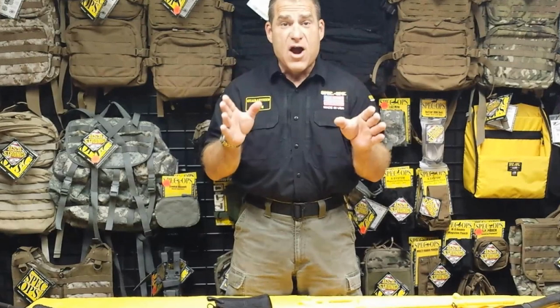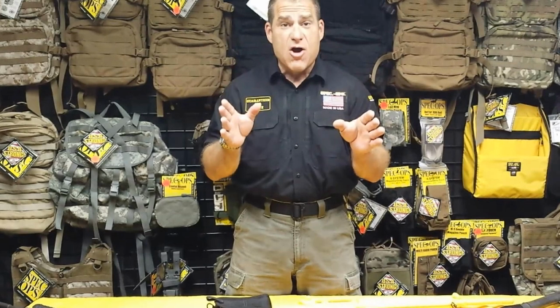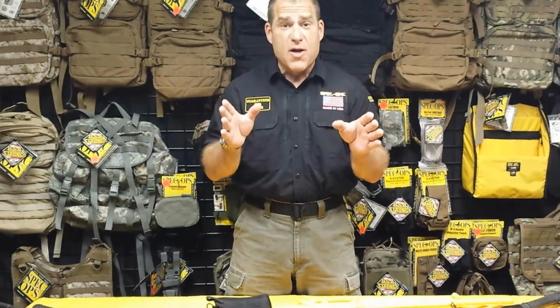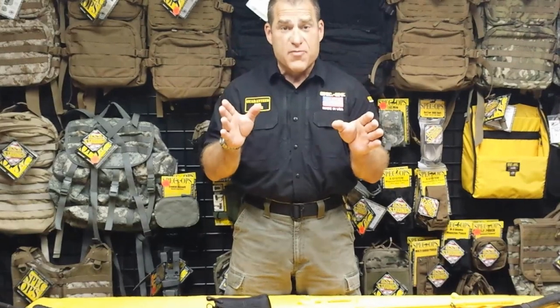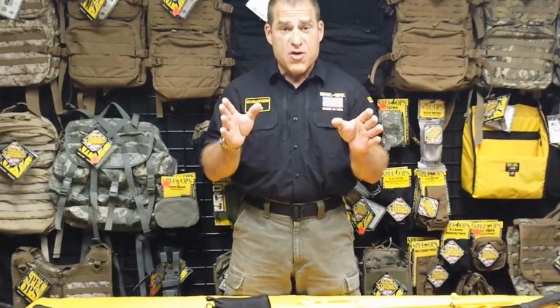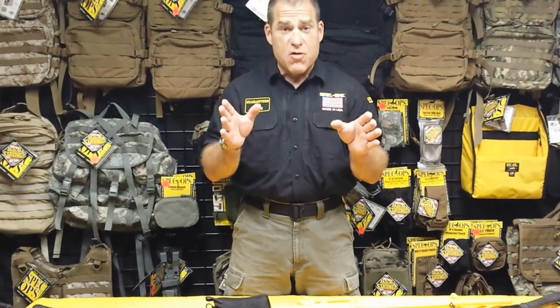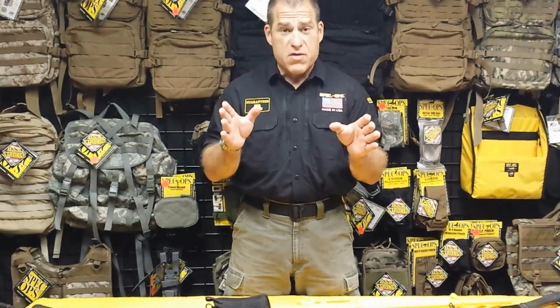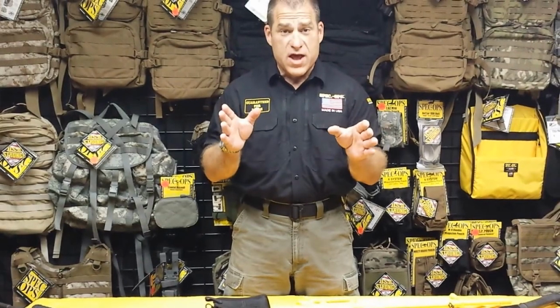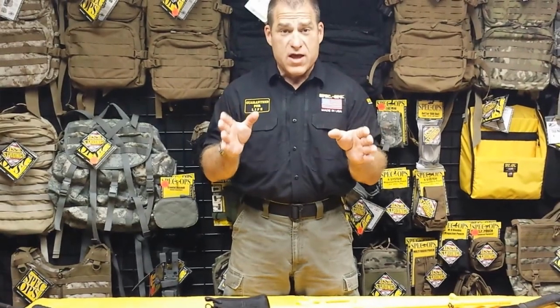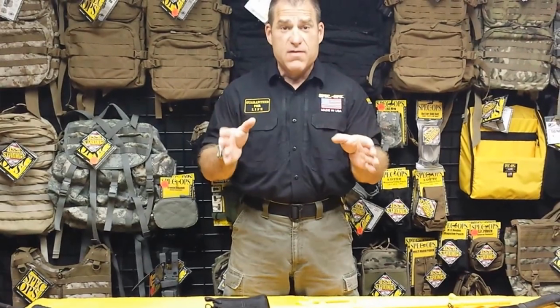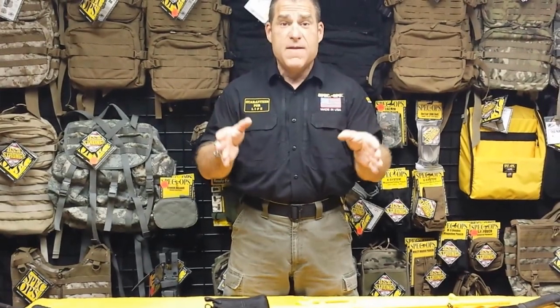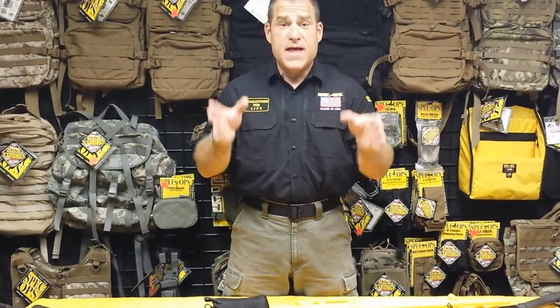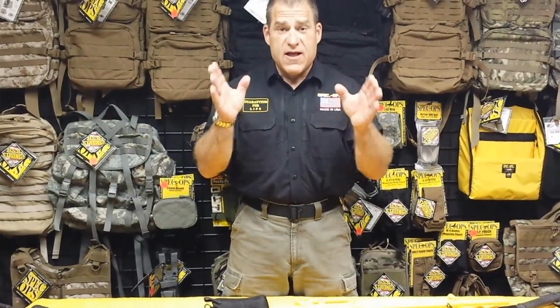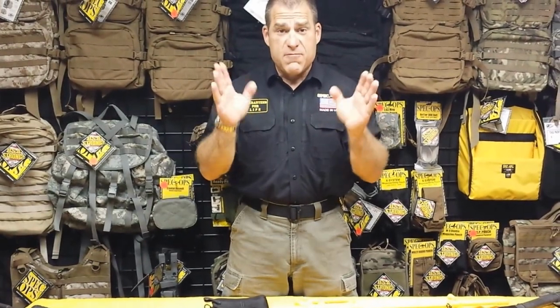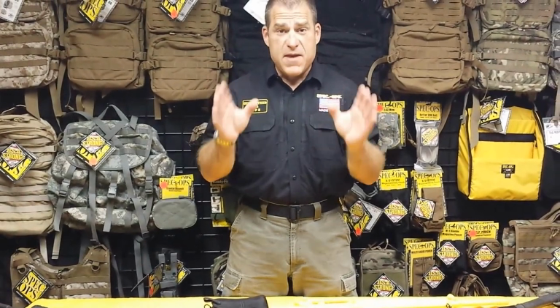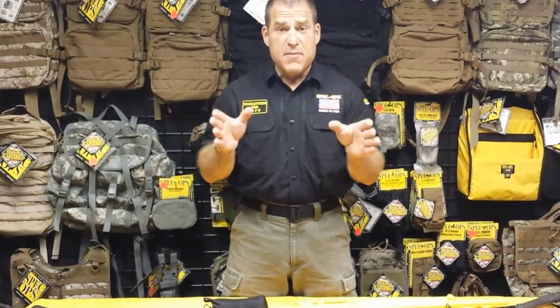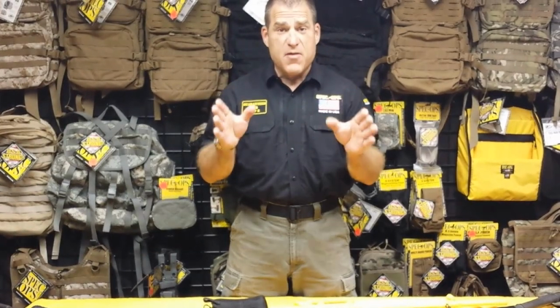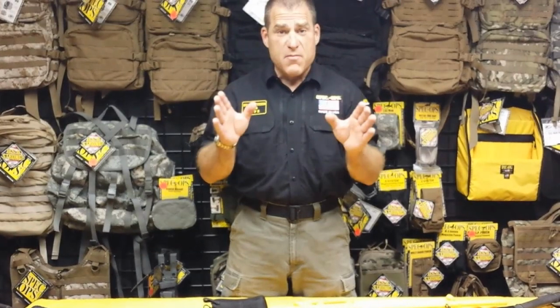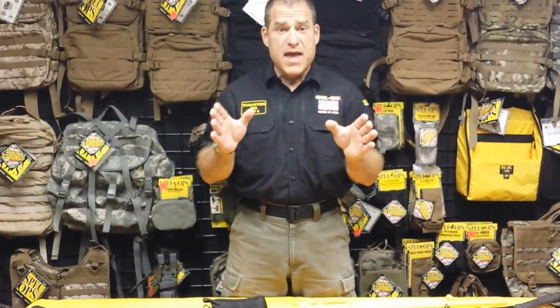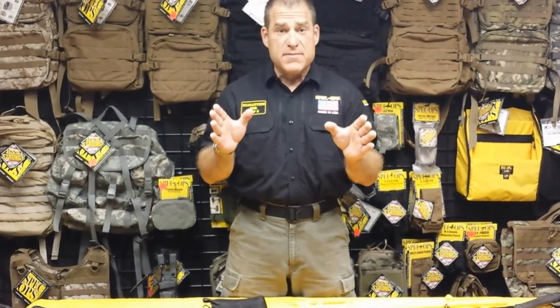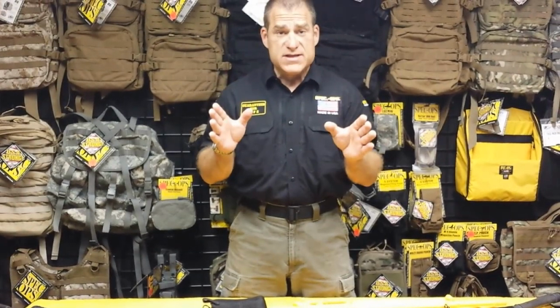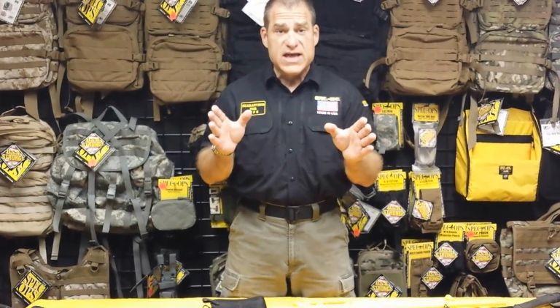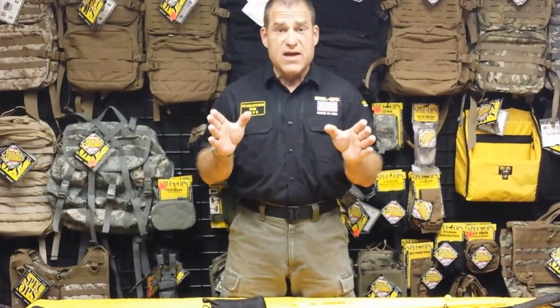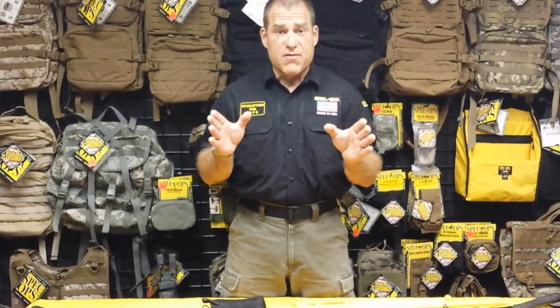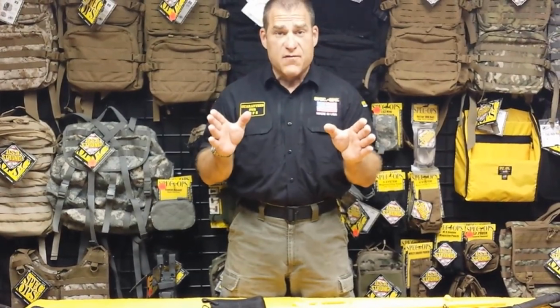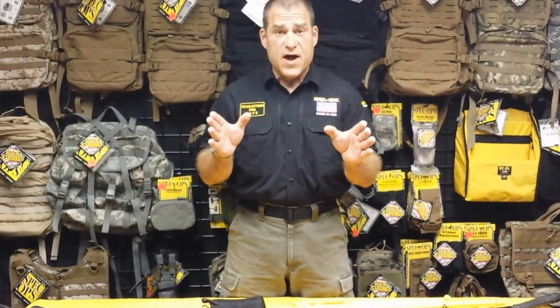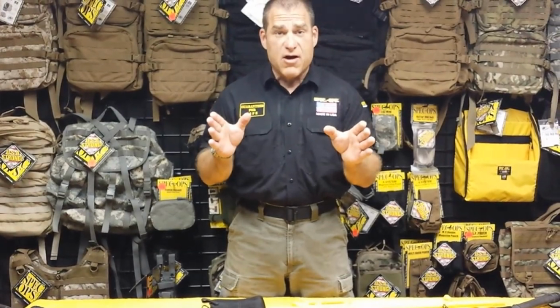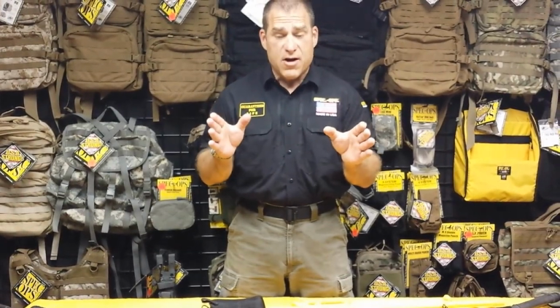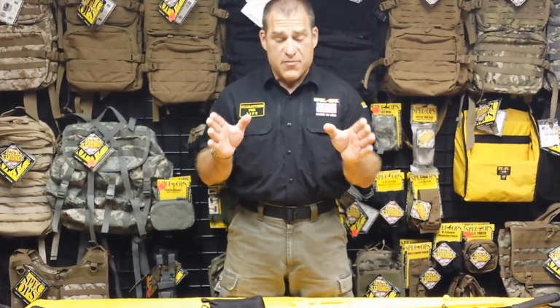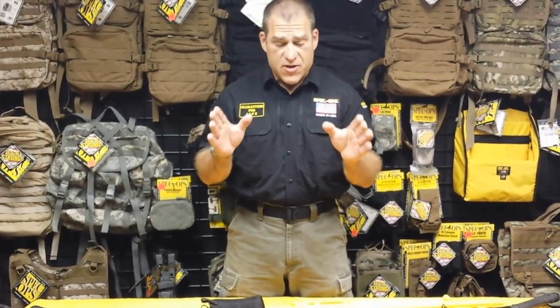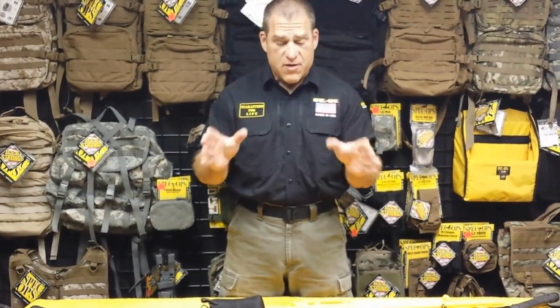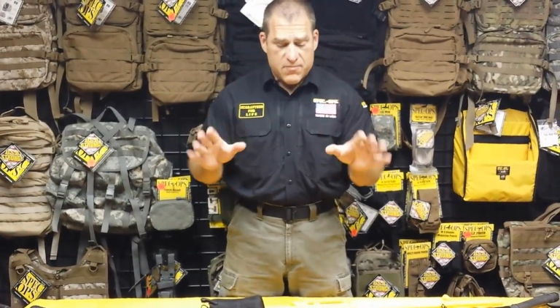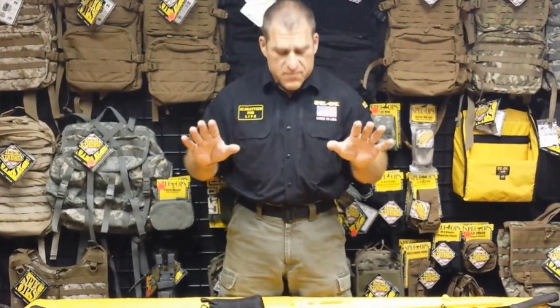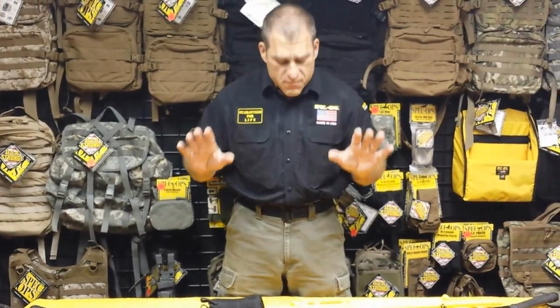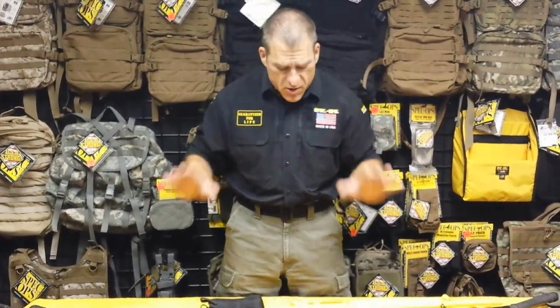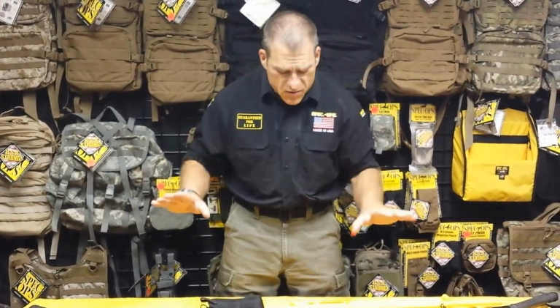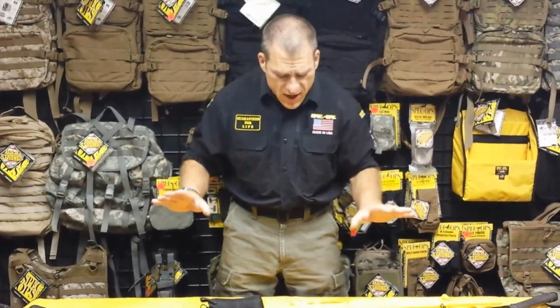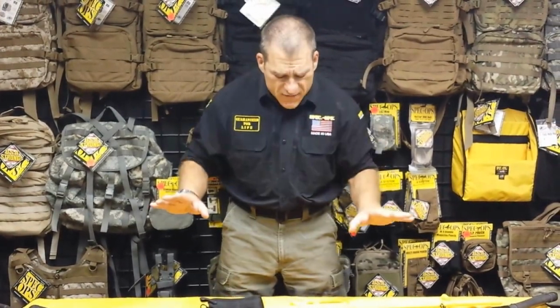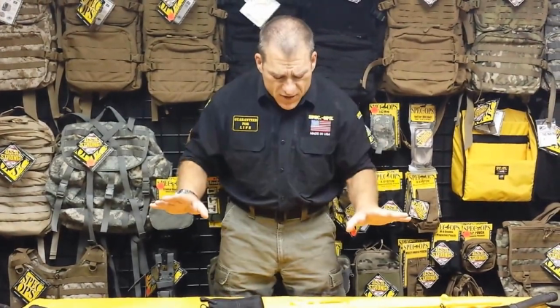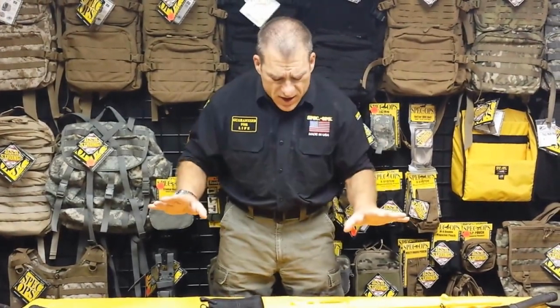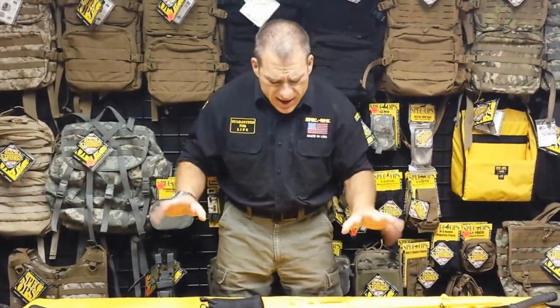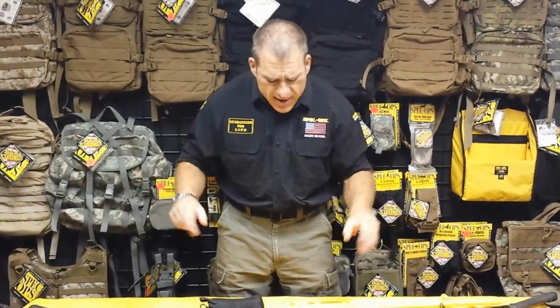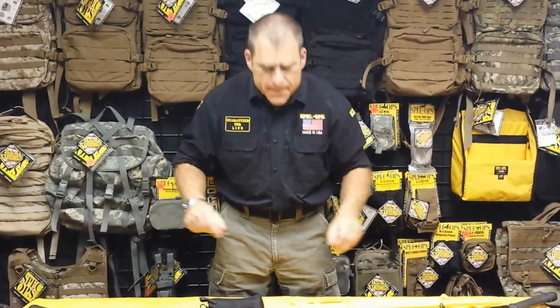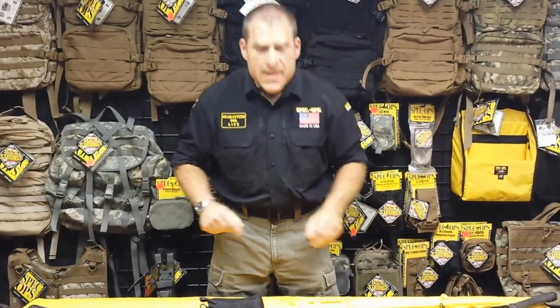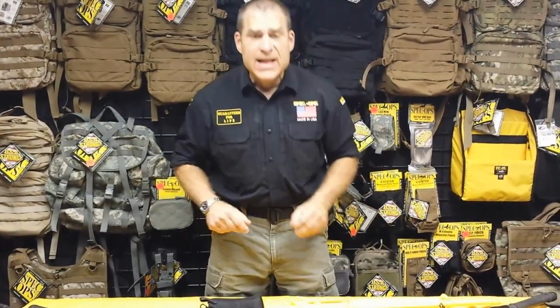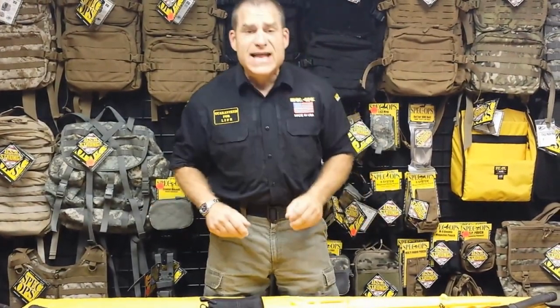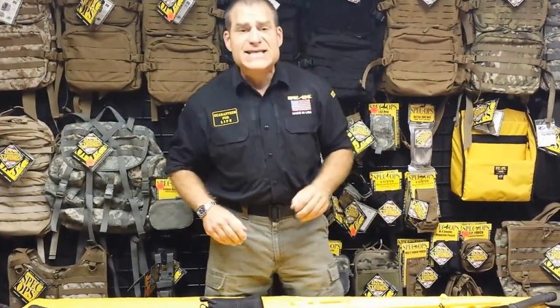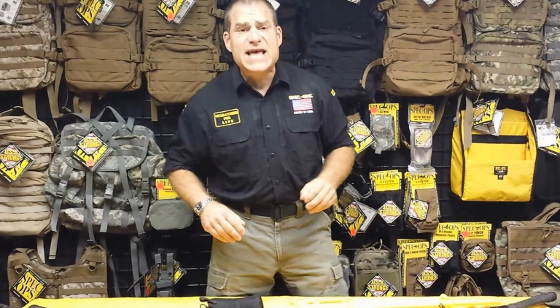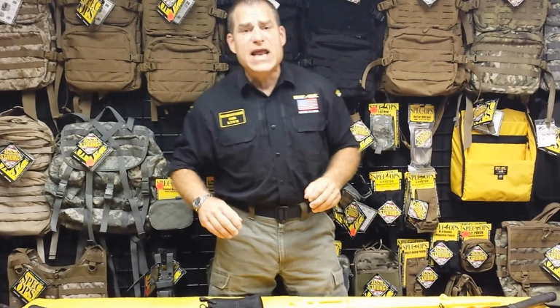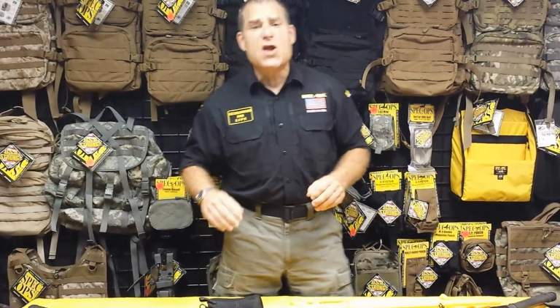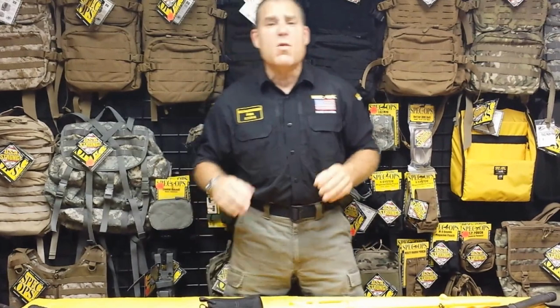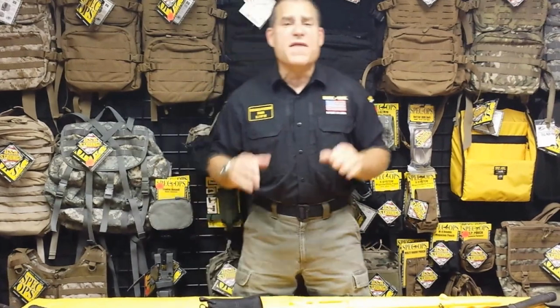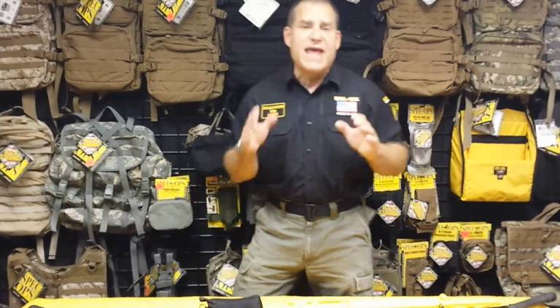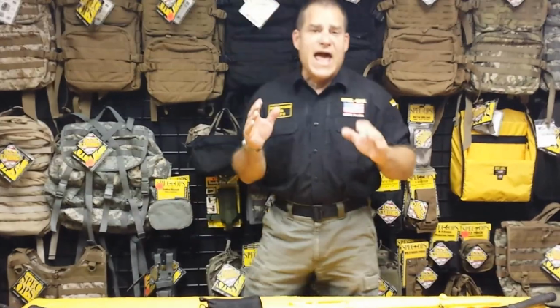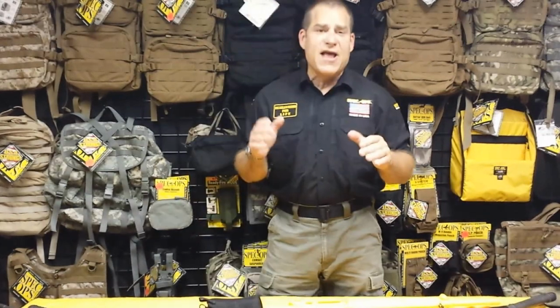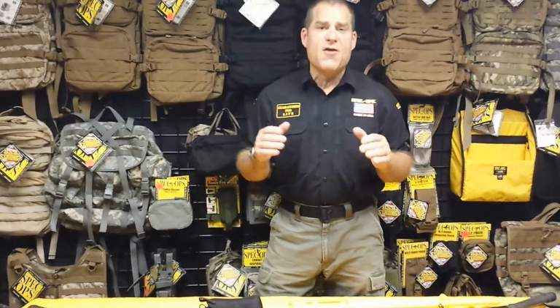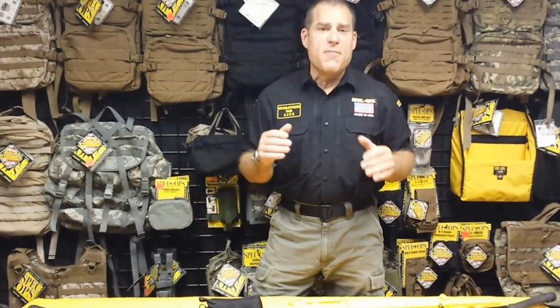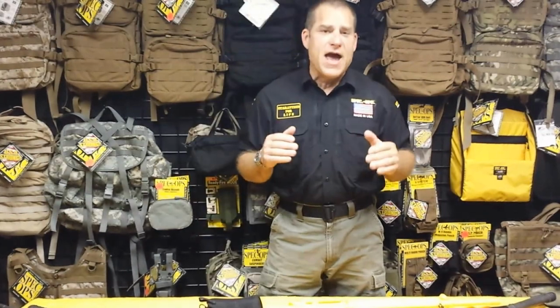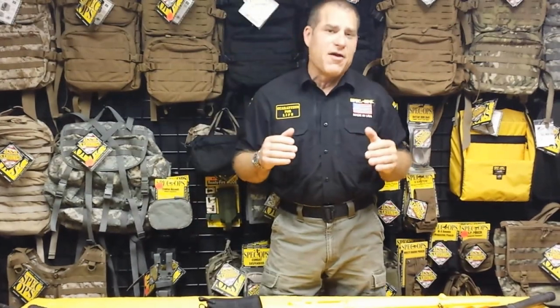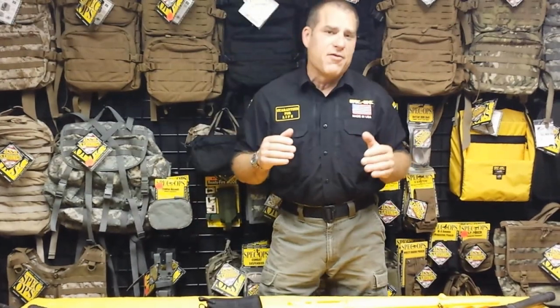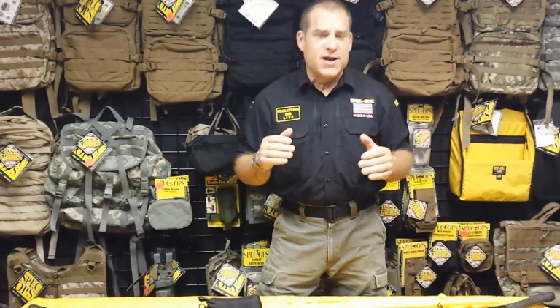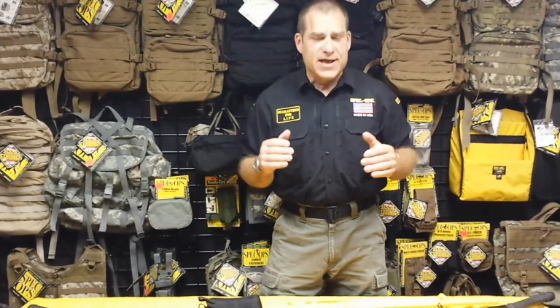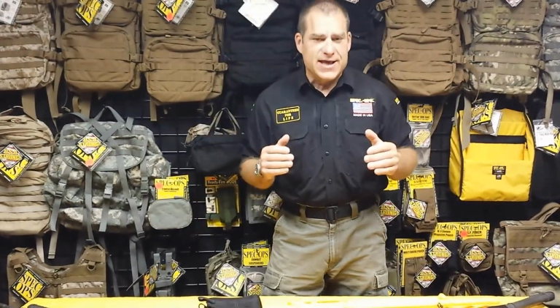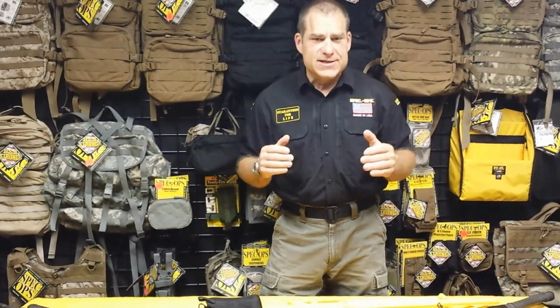Firearms don't kill. It's people that make mistakes with firearms. So, we're safe and clear. Let's get into what the AccuPak really is.